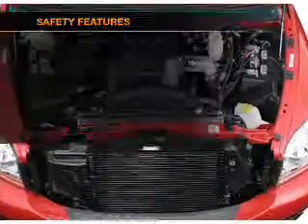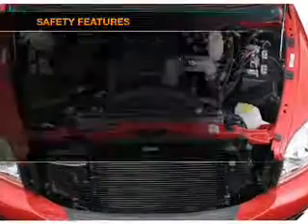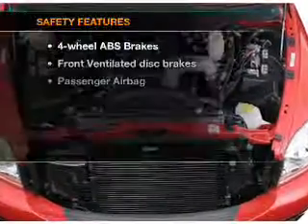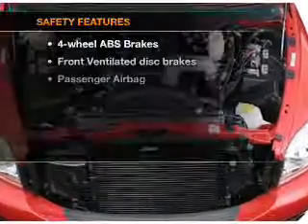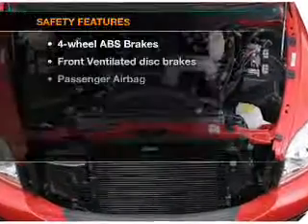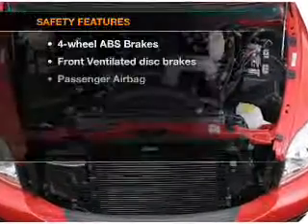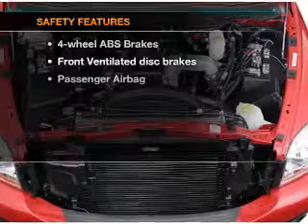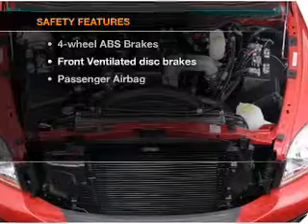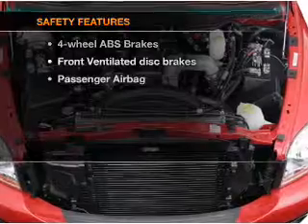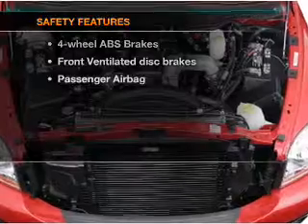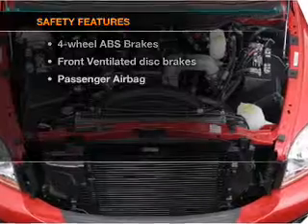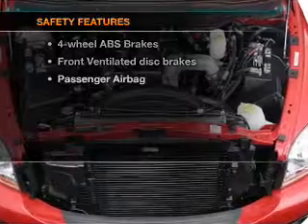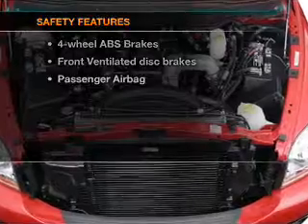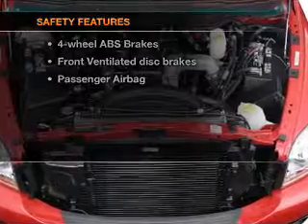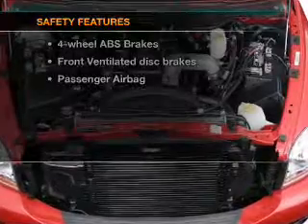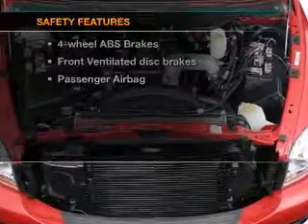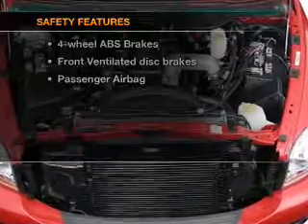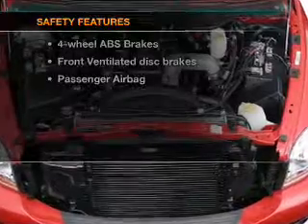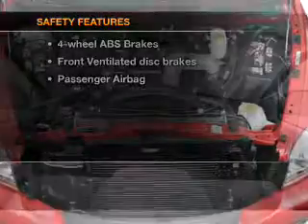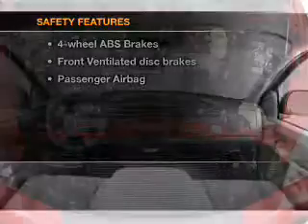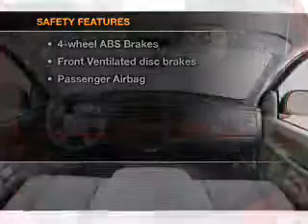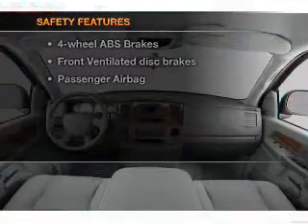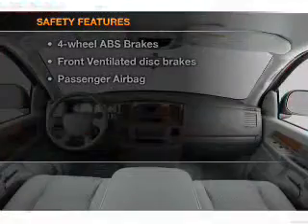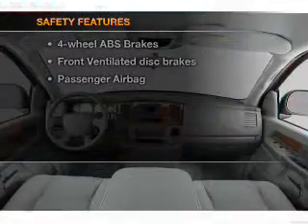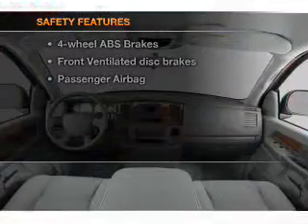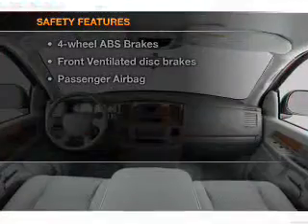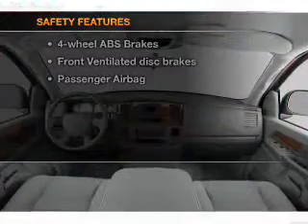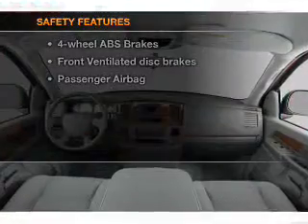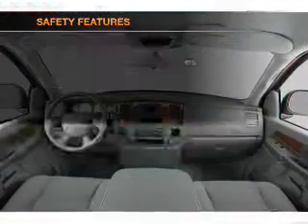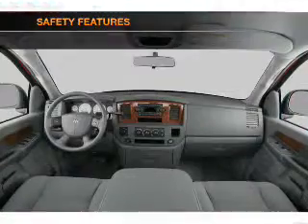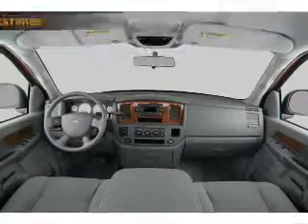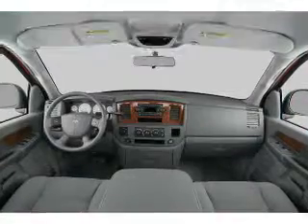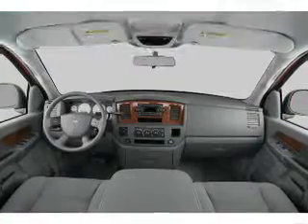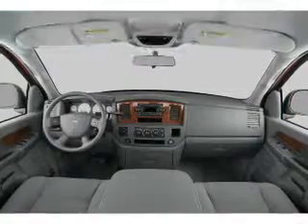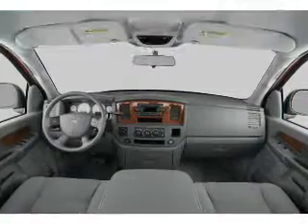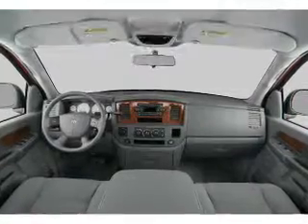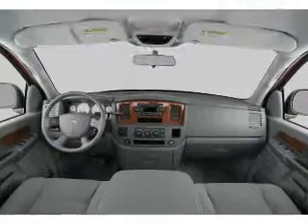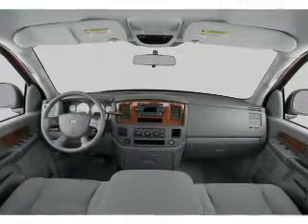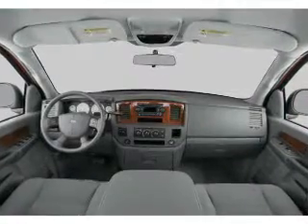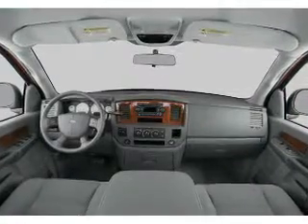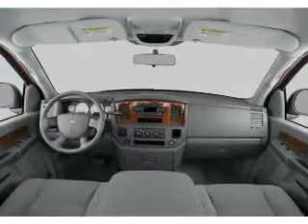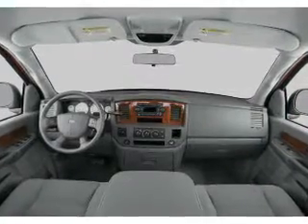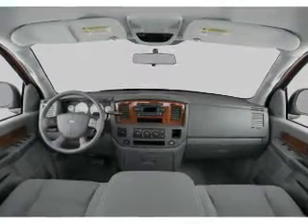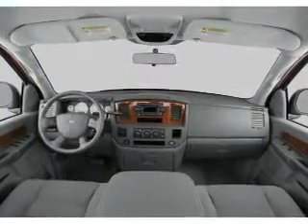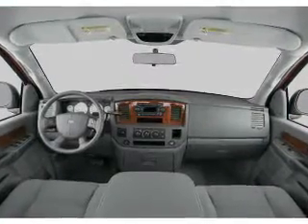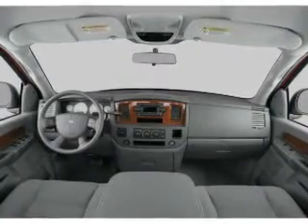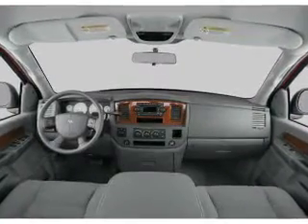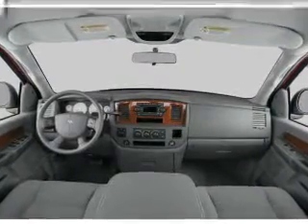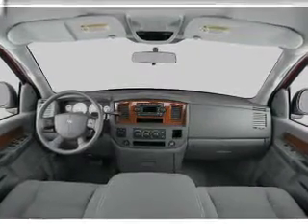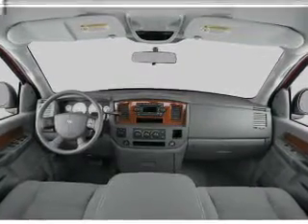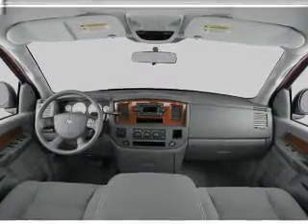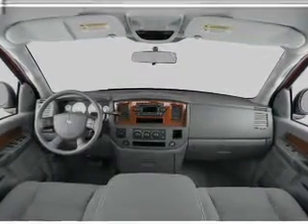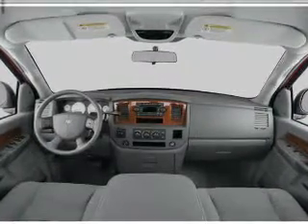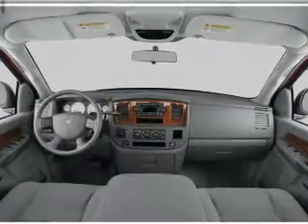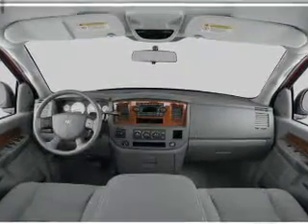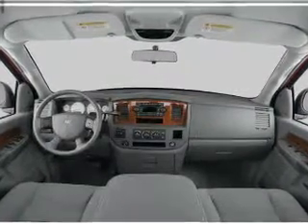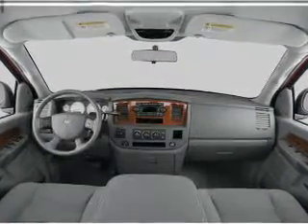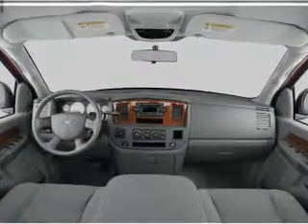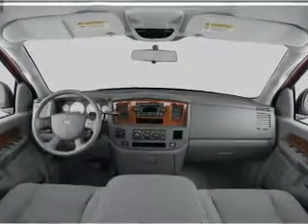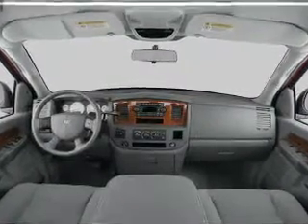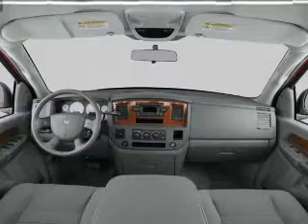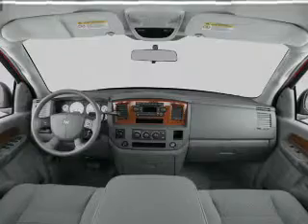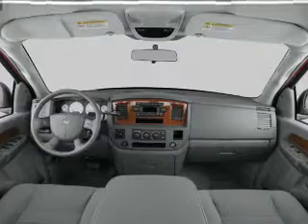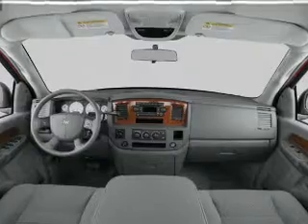And for your peace of mind, the following safety equipment is included: front ventilated disc brakes, passenger airbag.